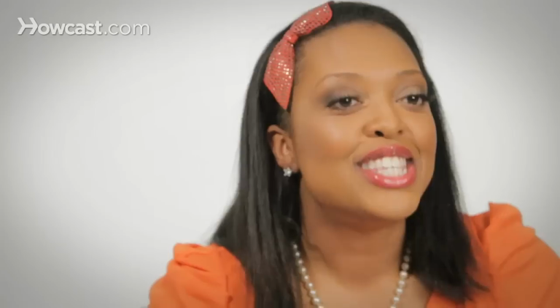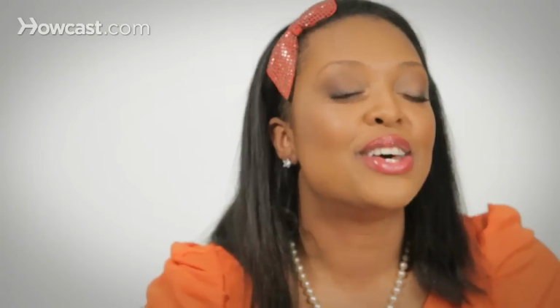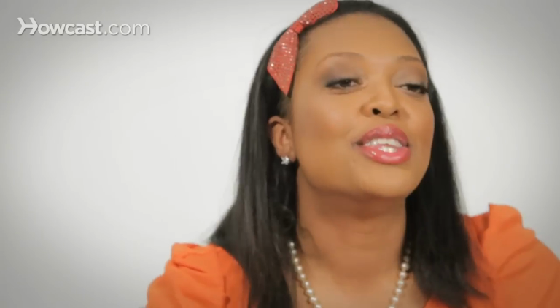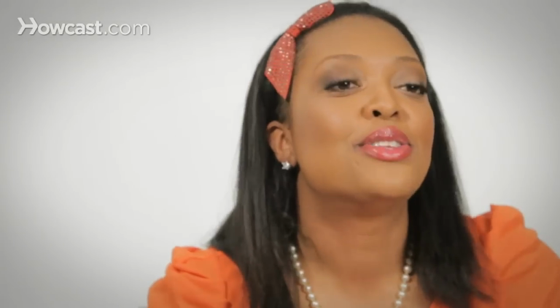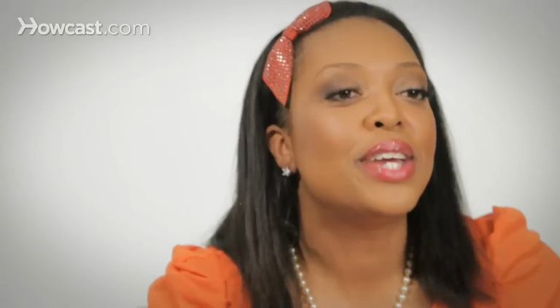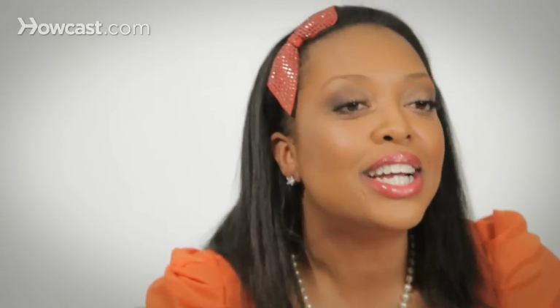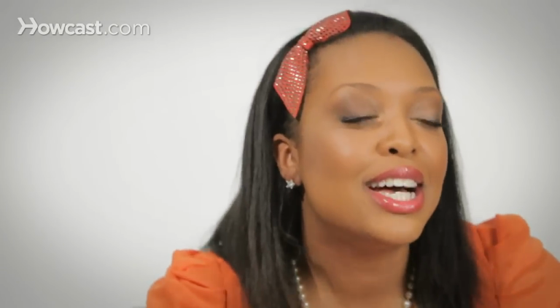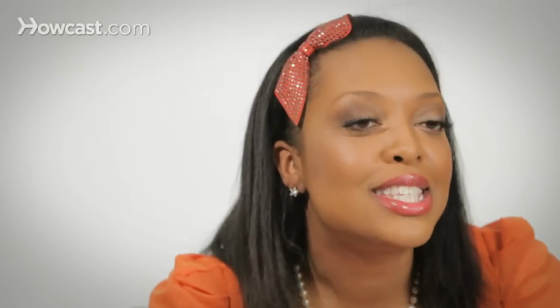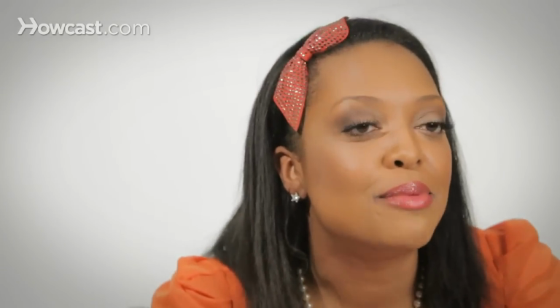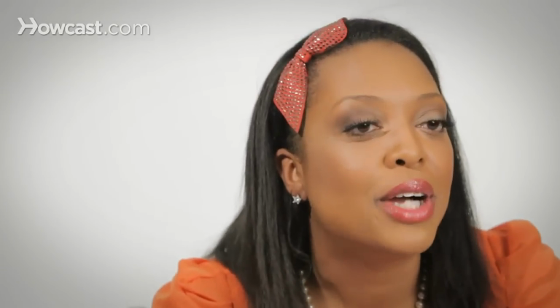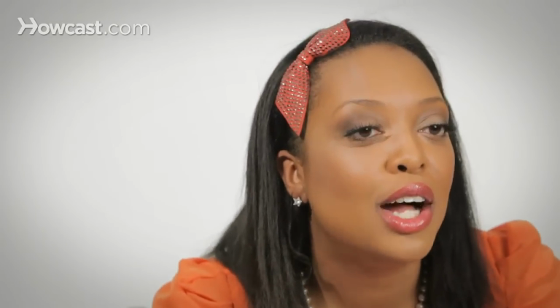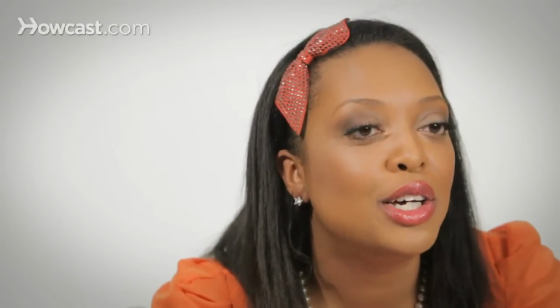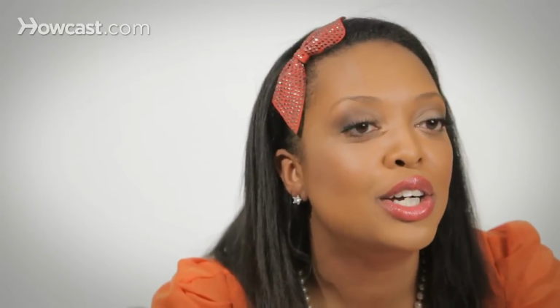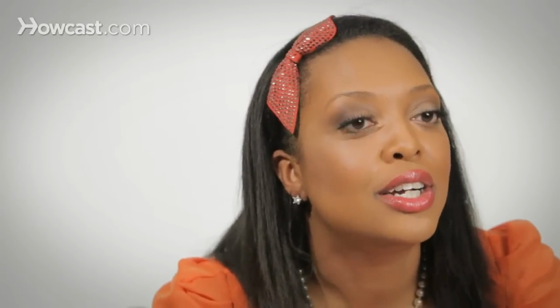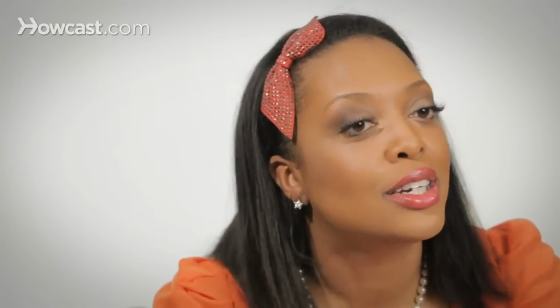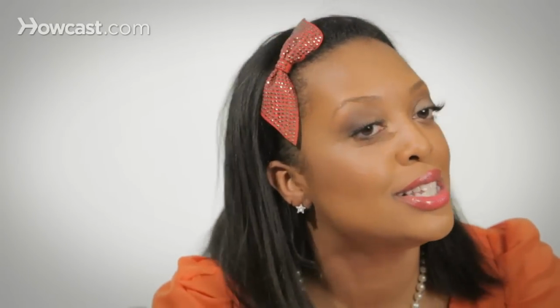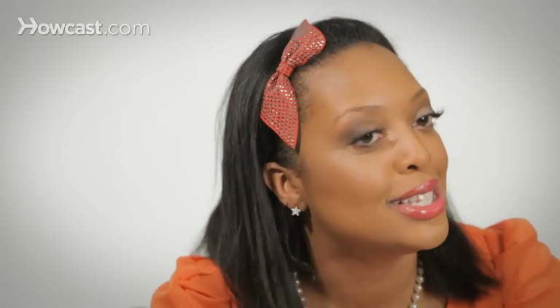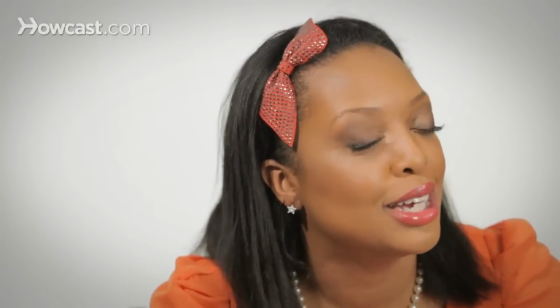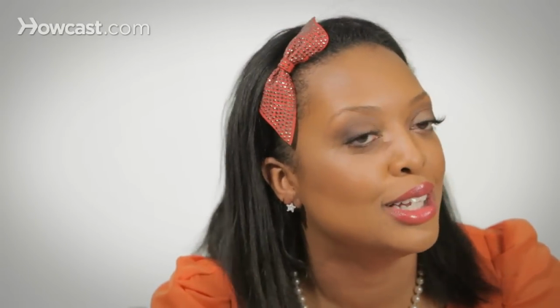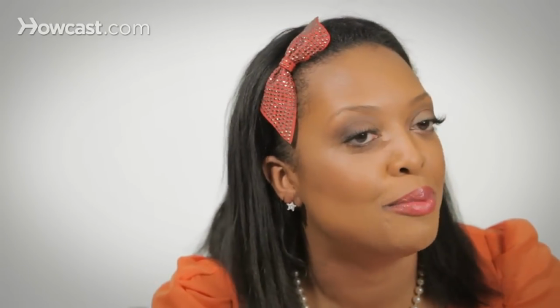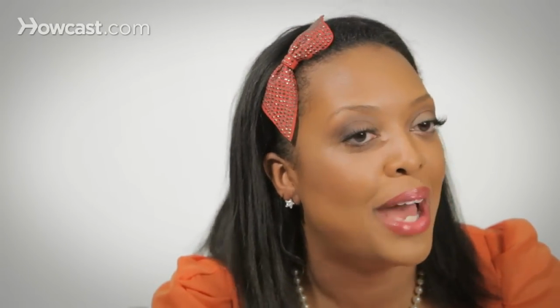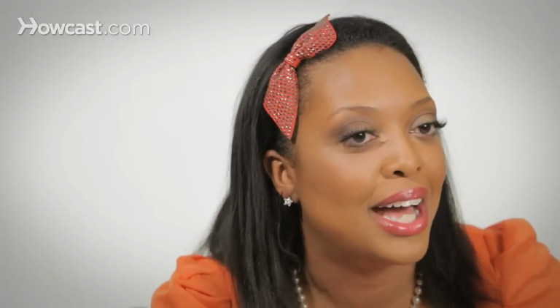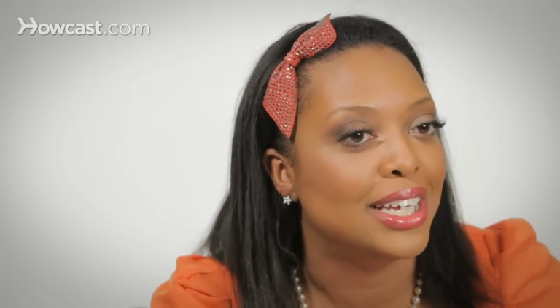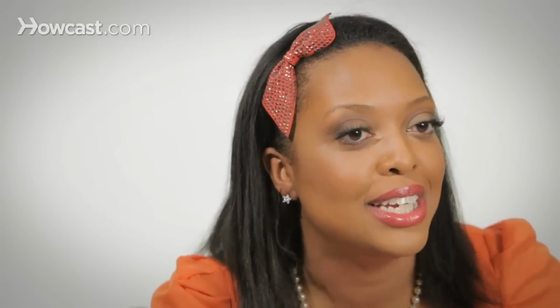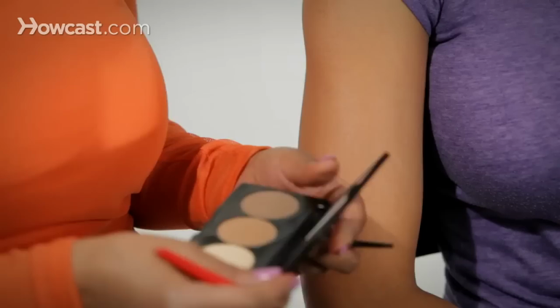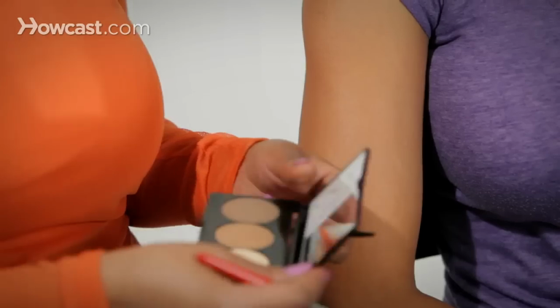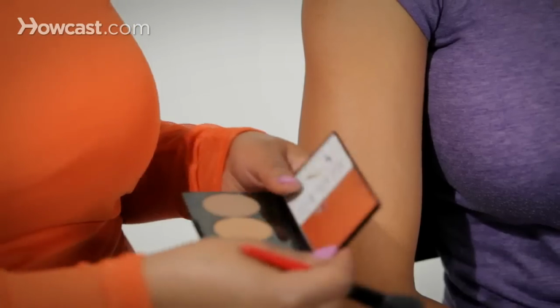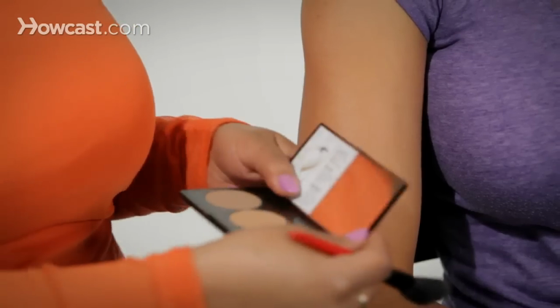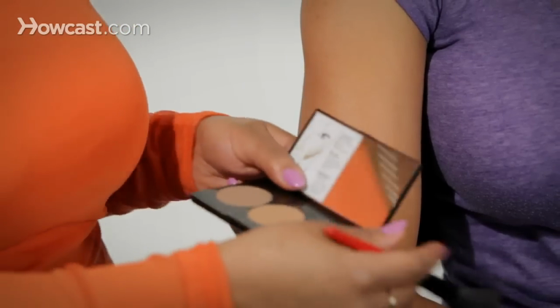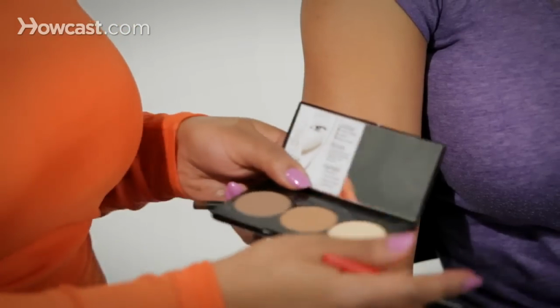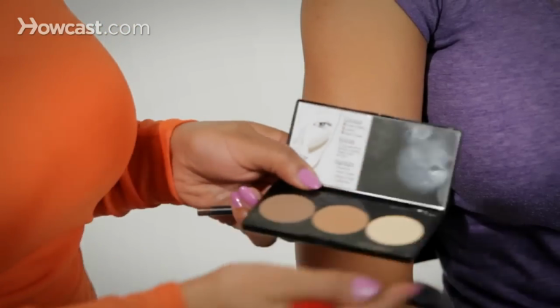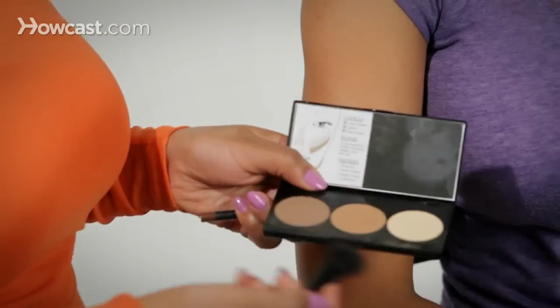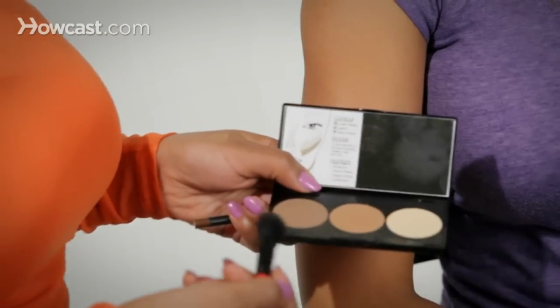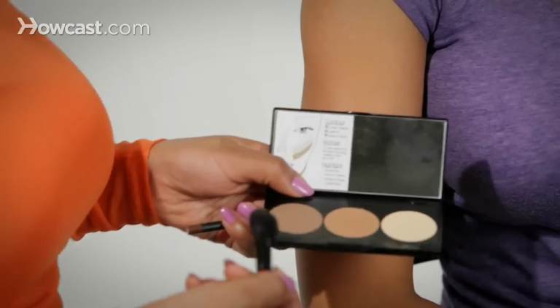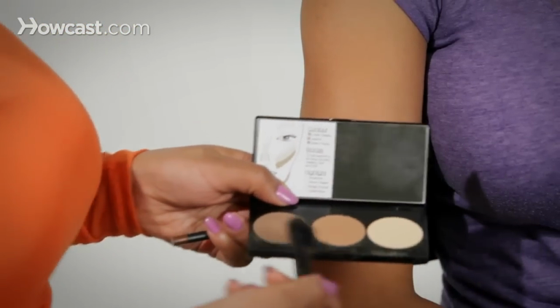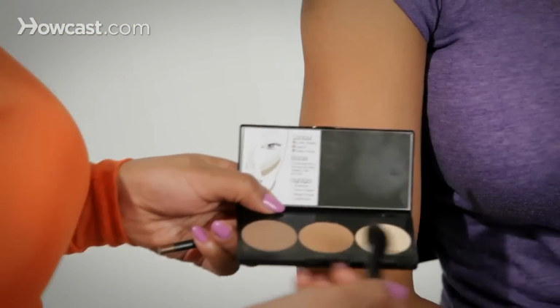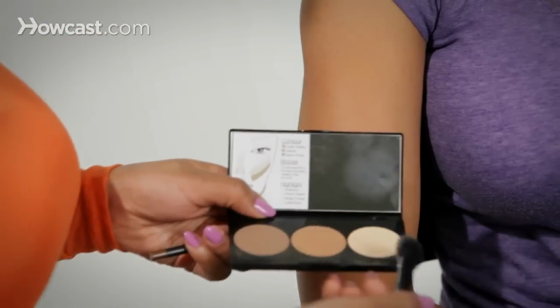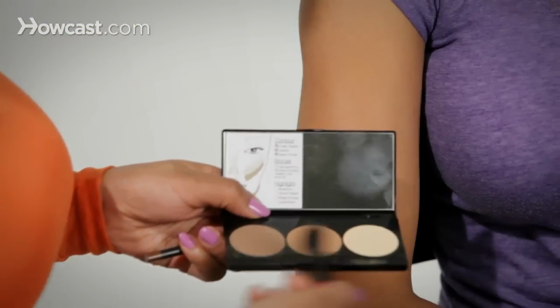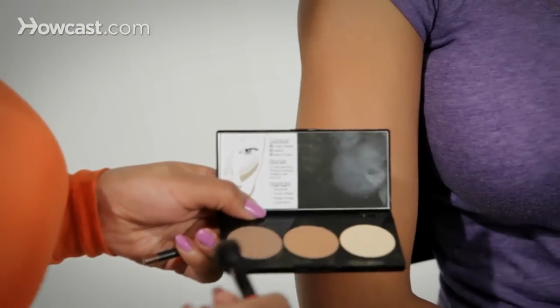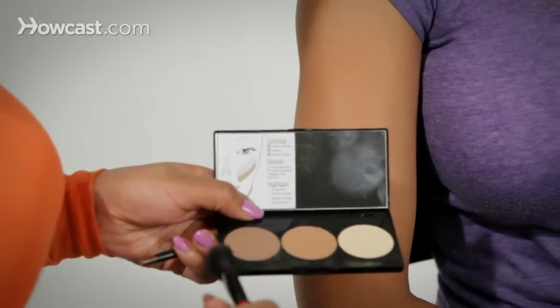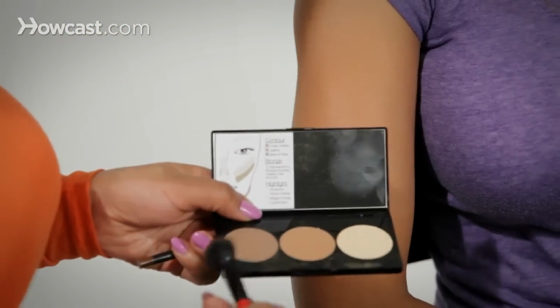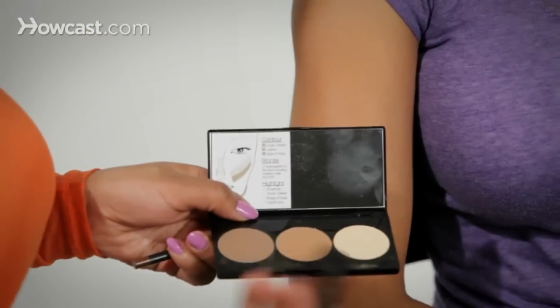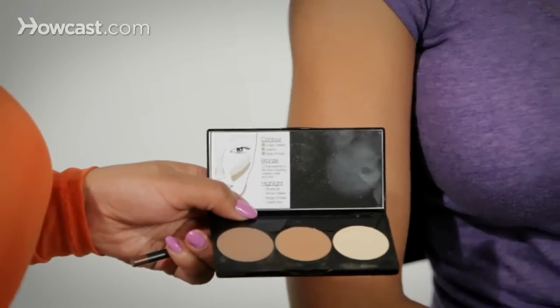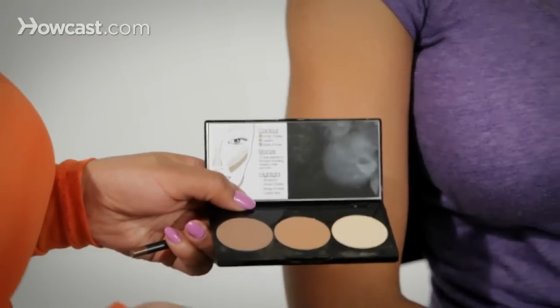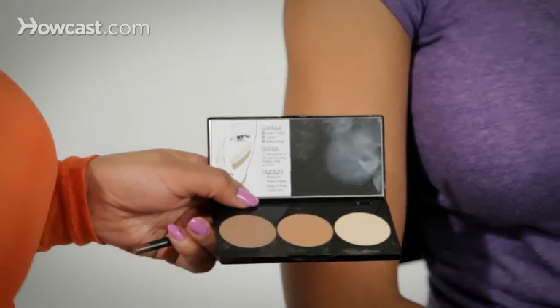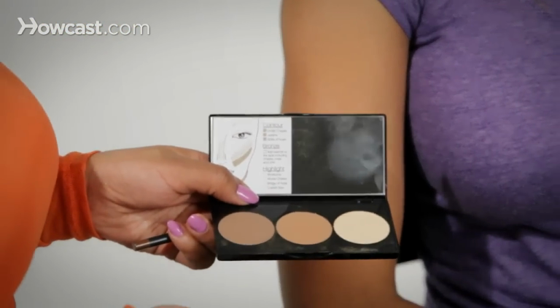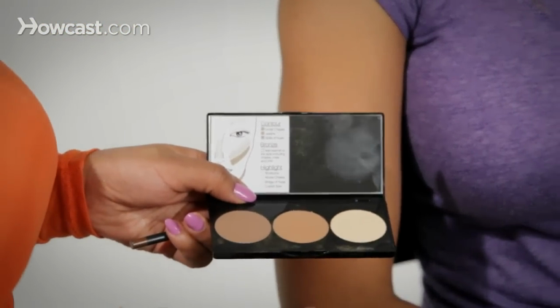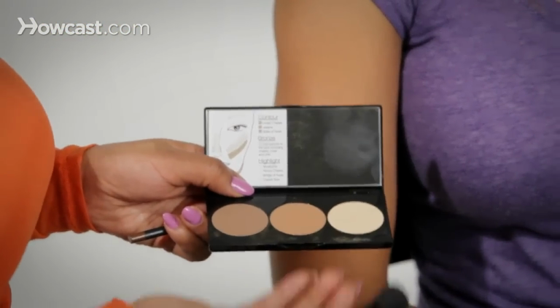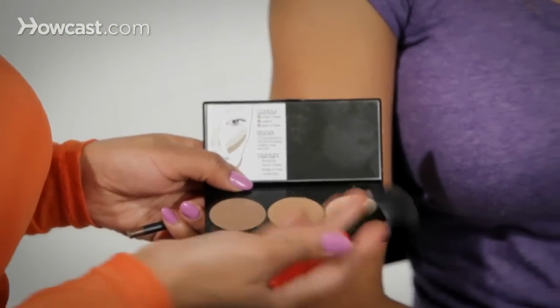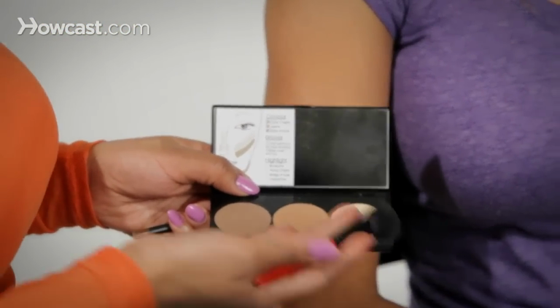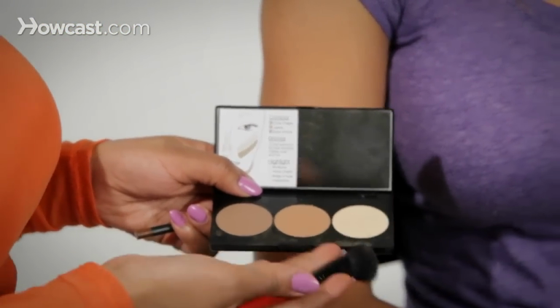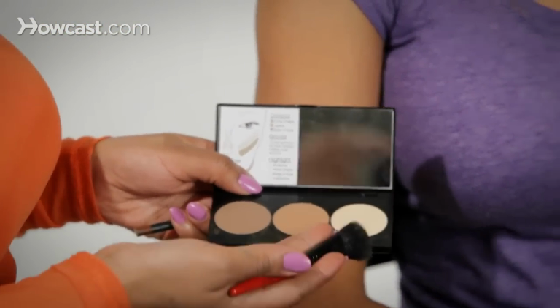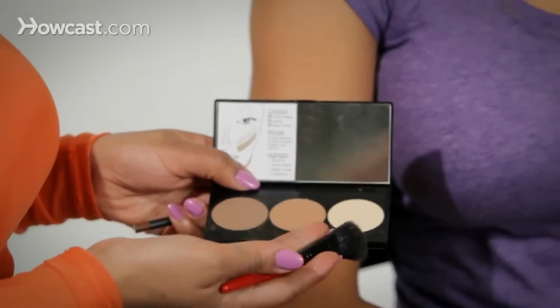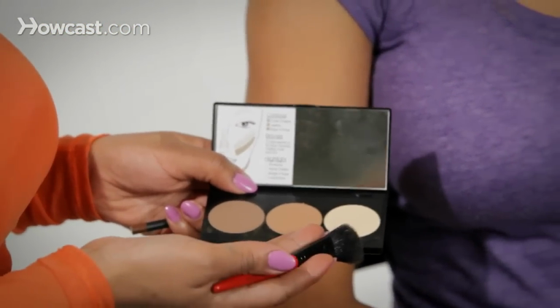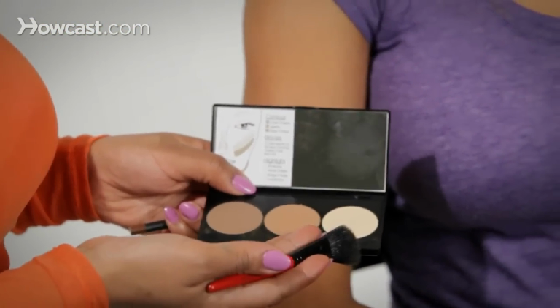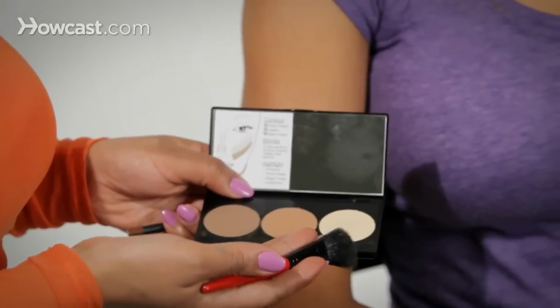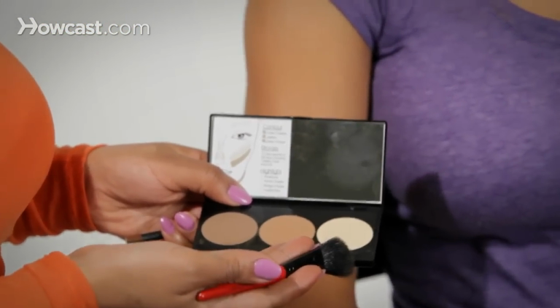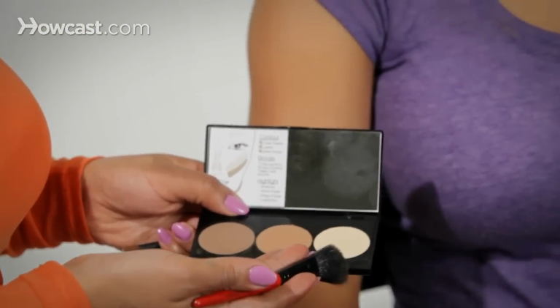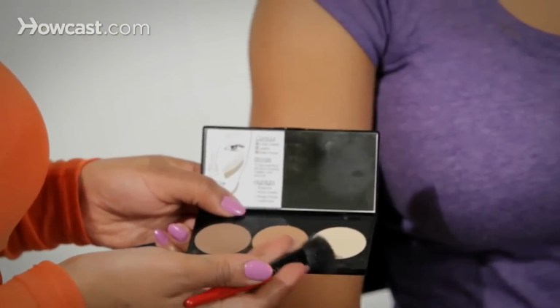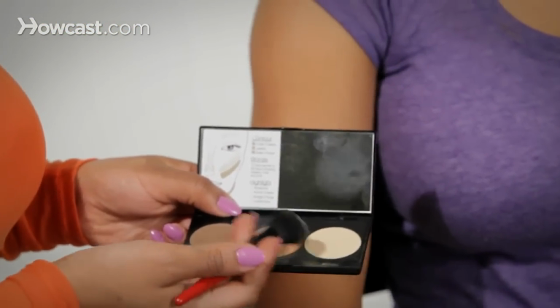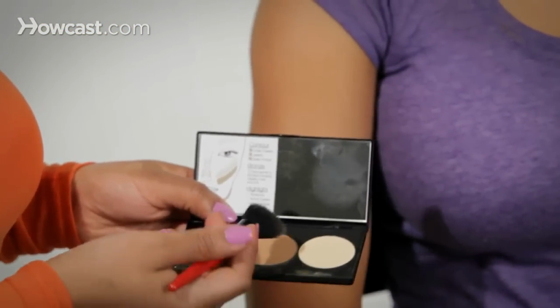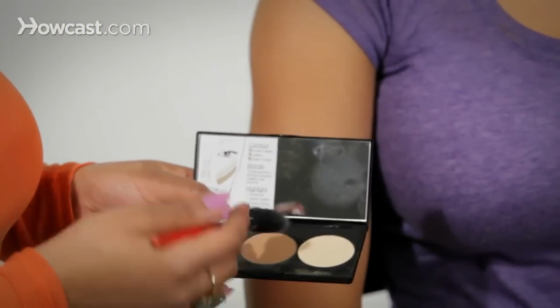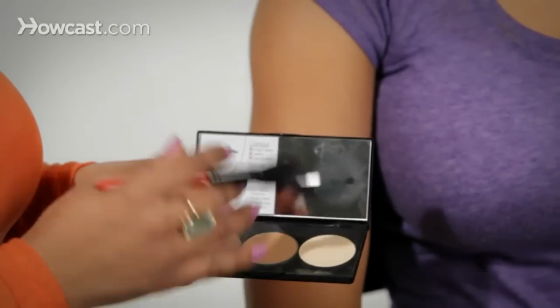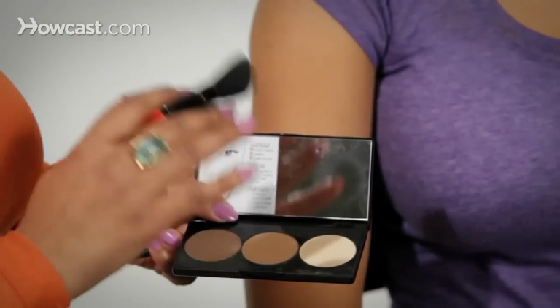The Three Custom Color Concealer Palette is really great for contouring and customizing your own foundation shades.